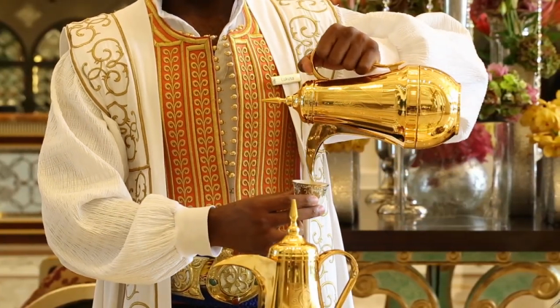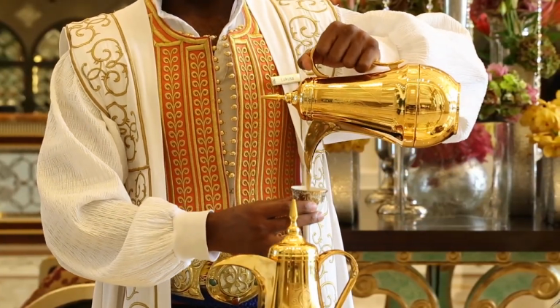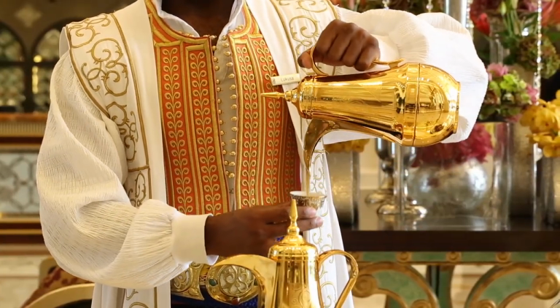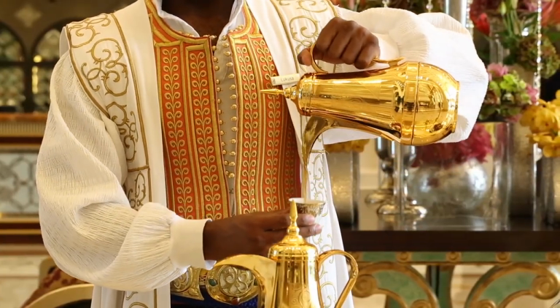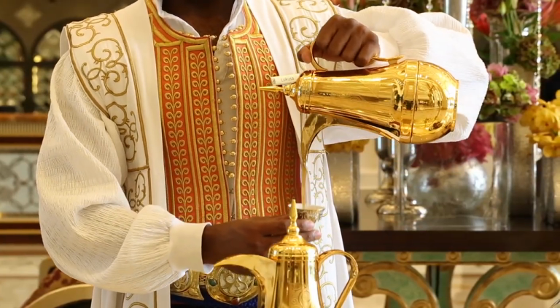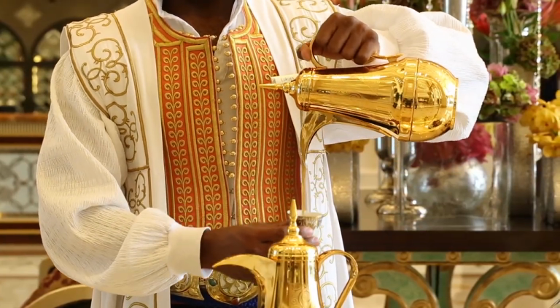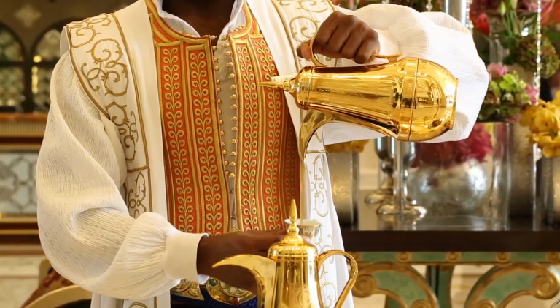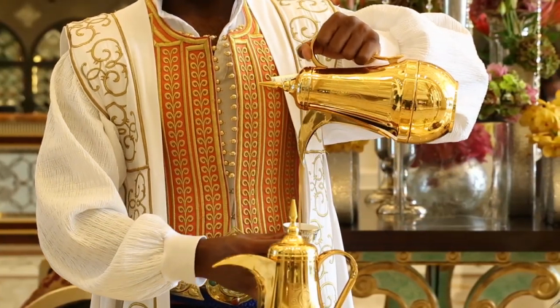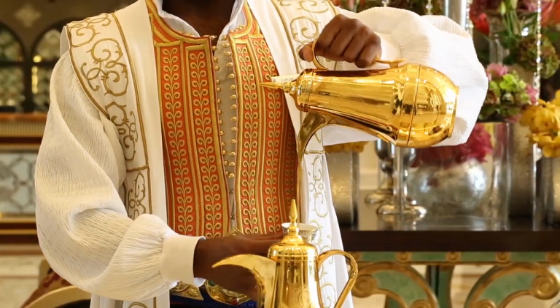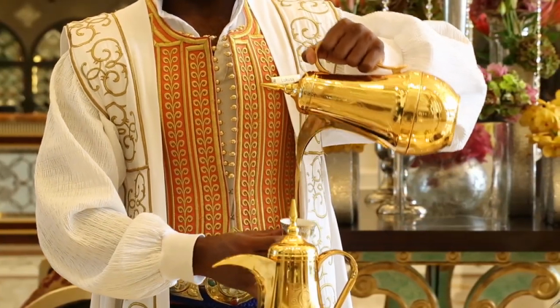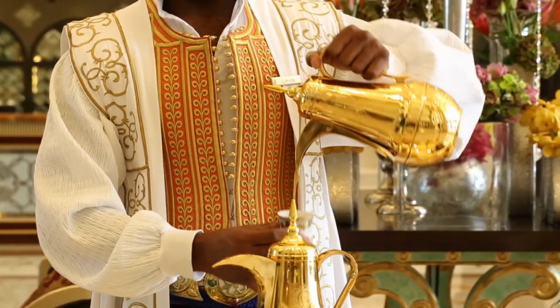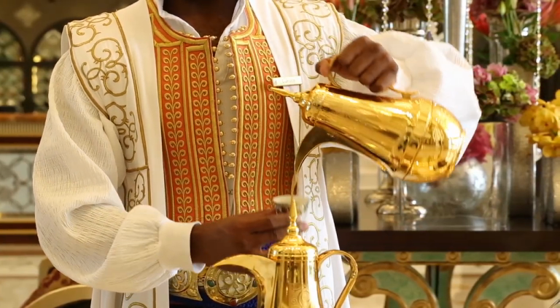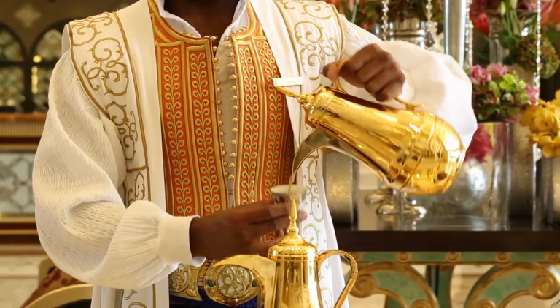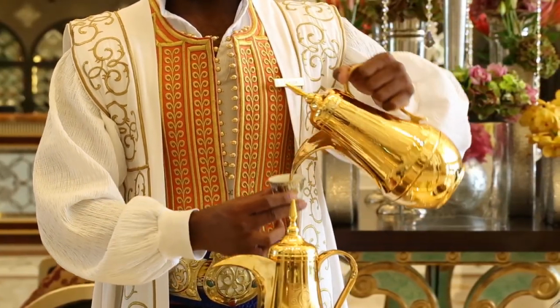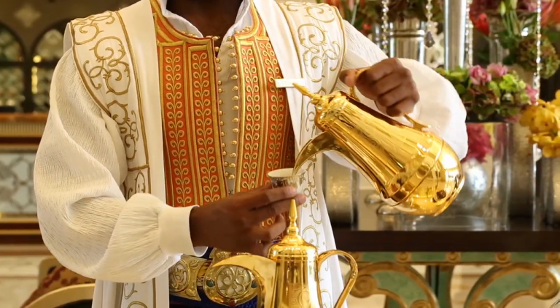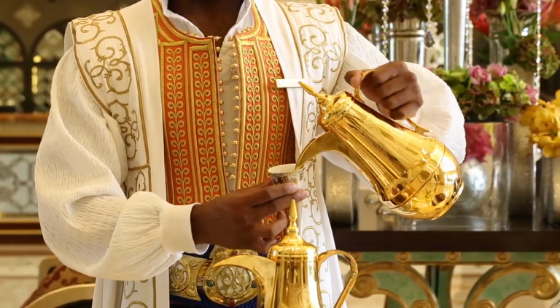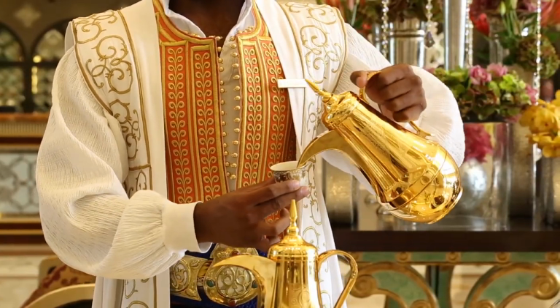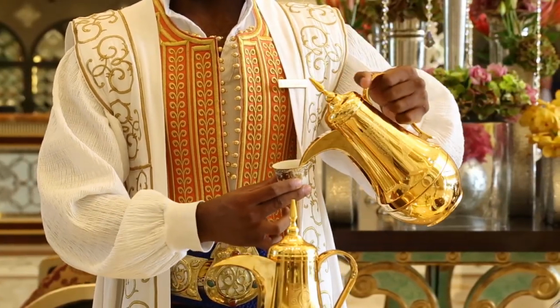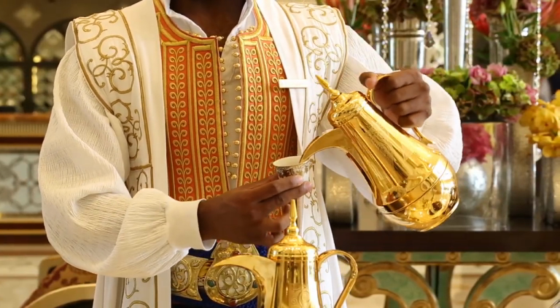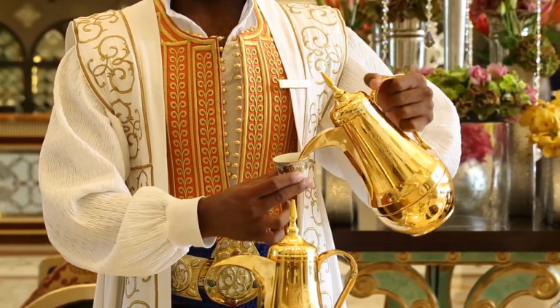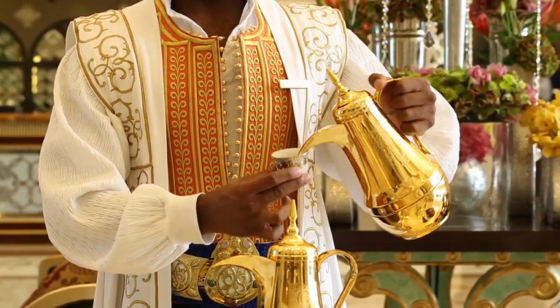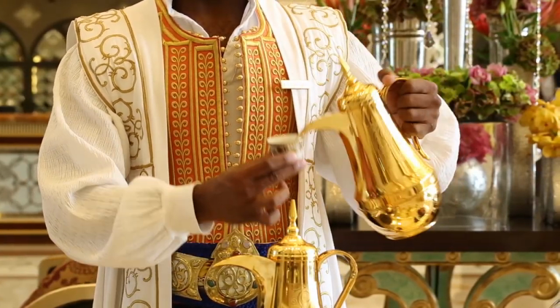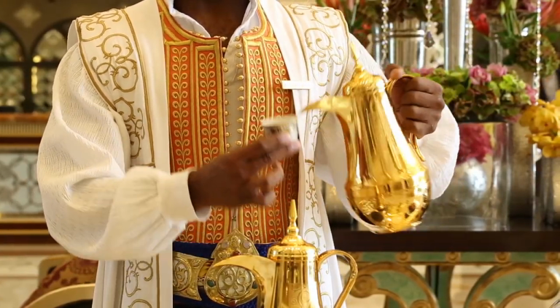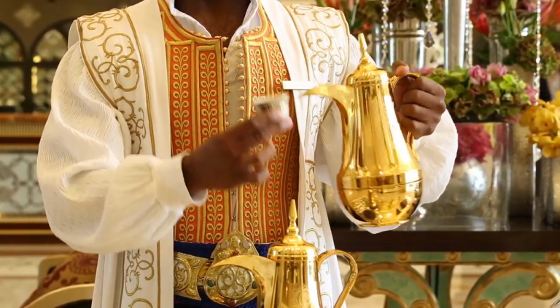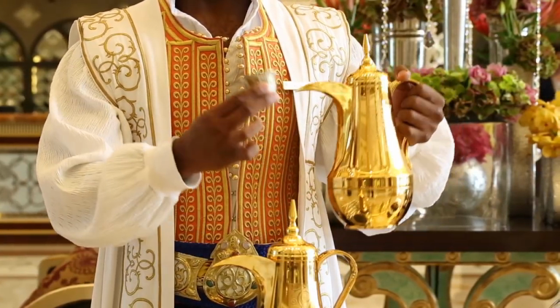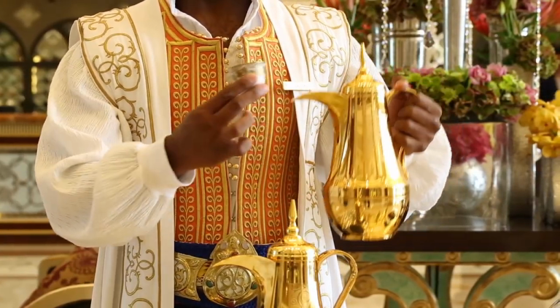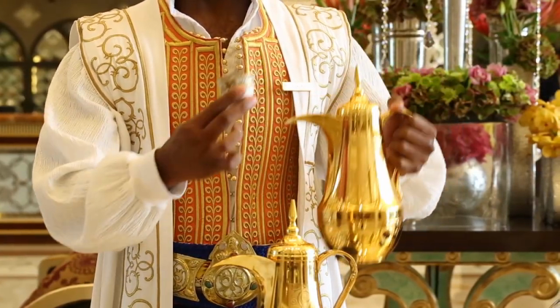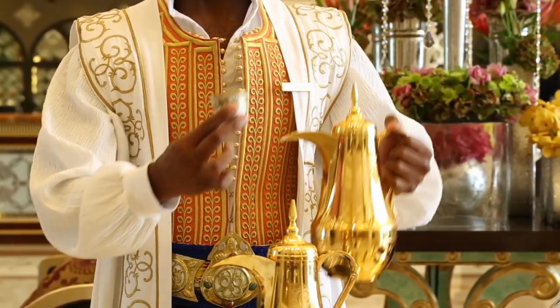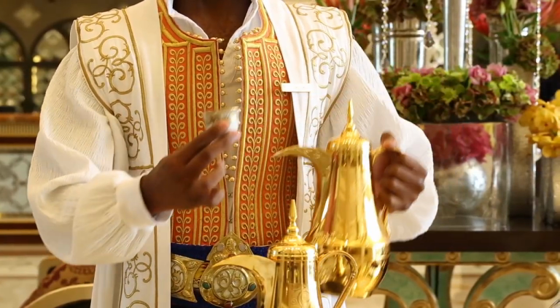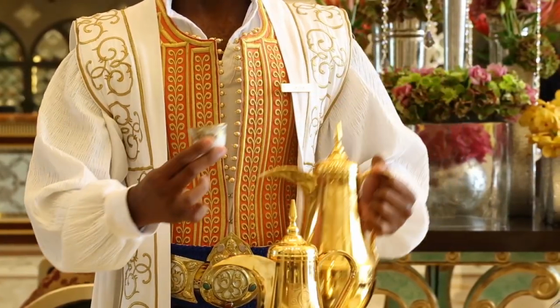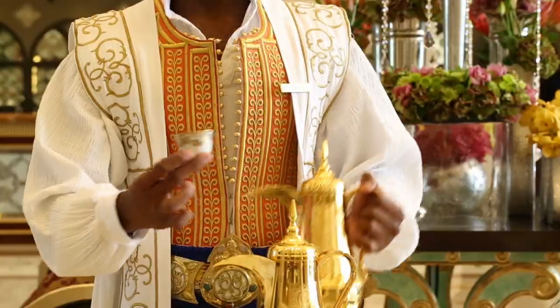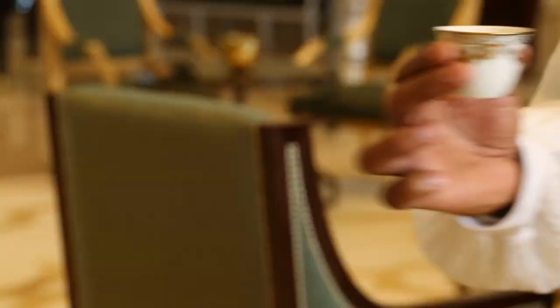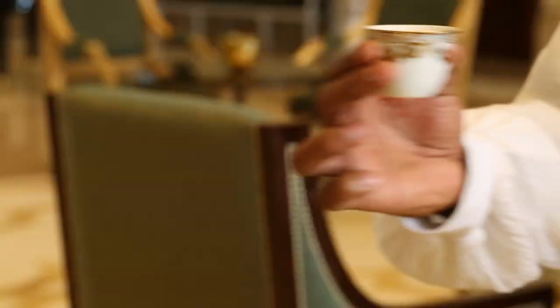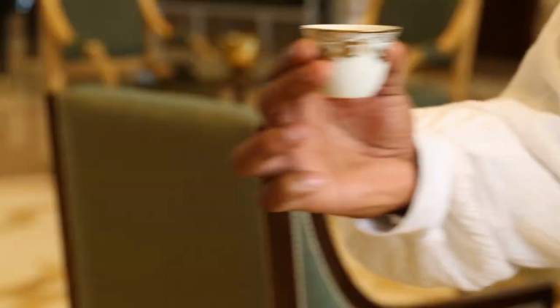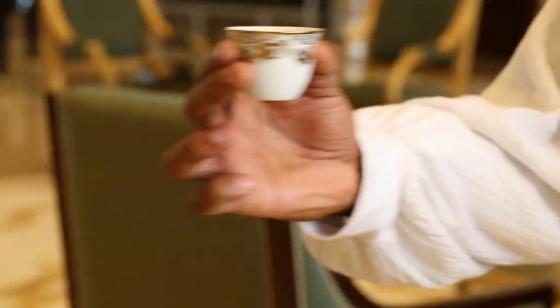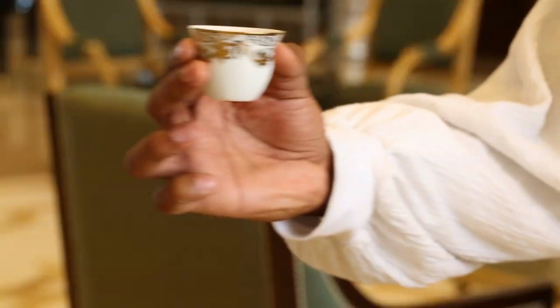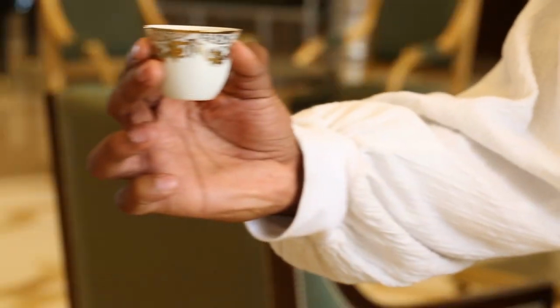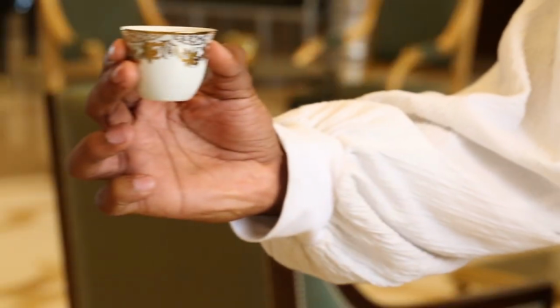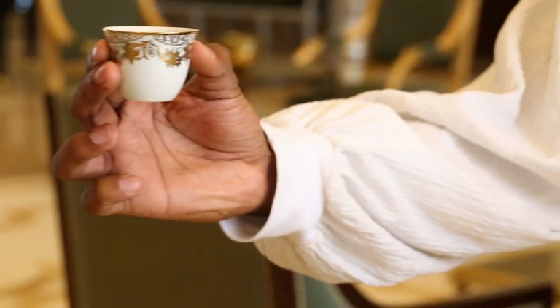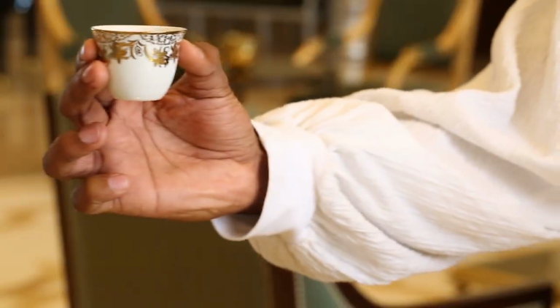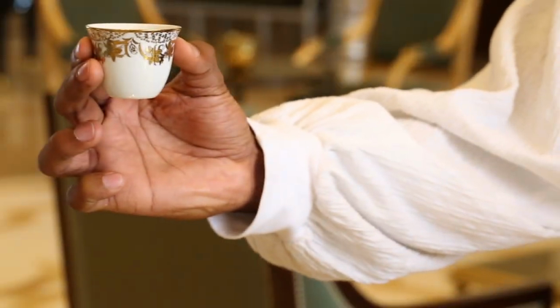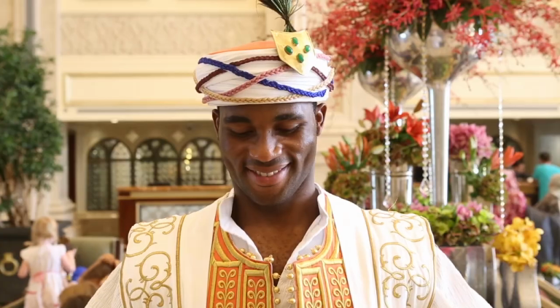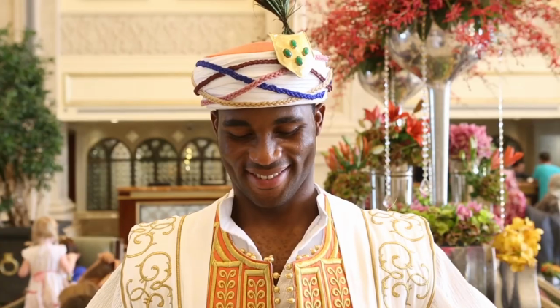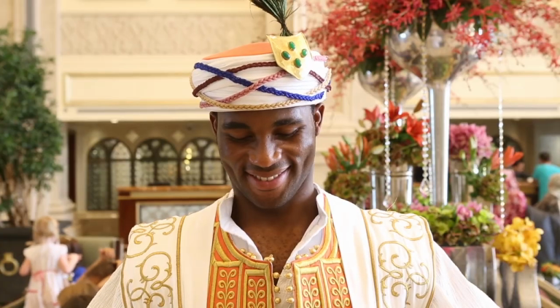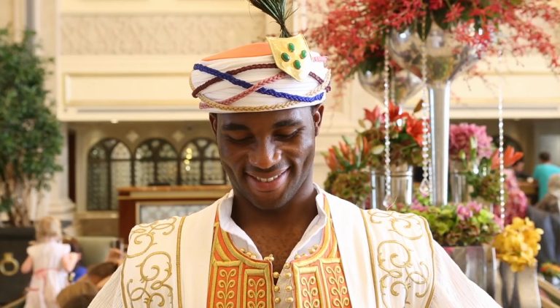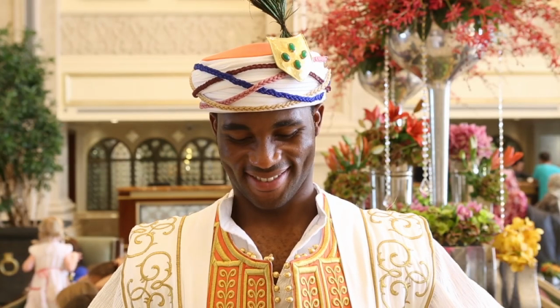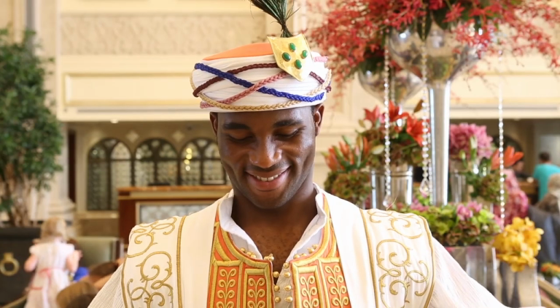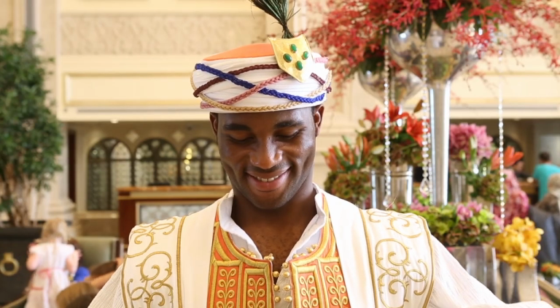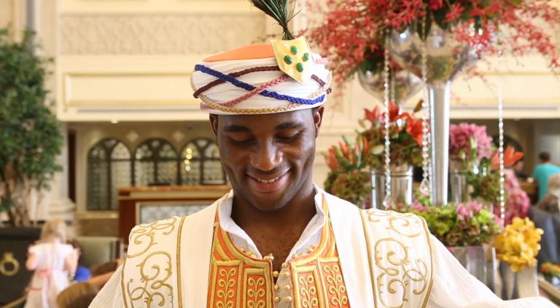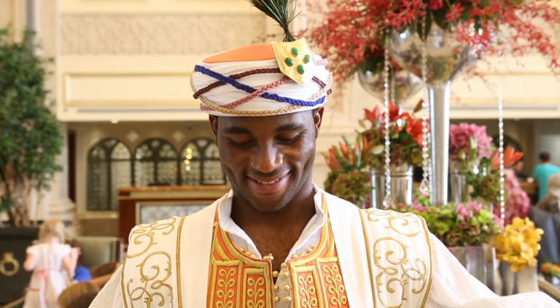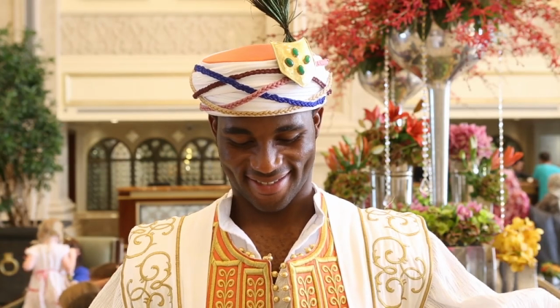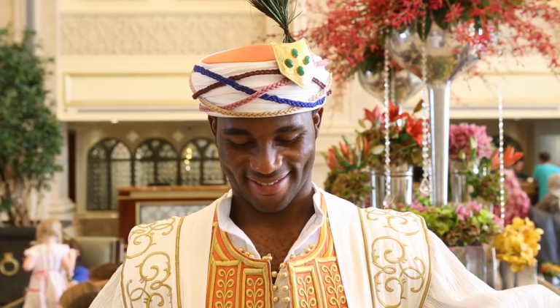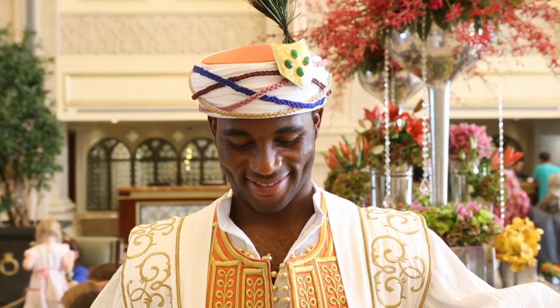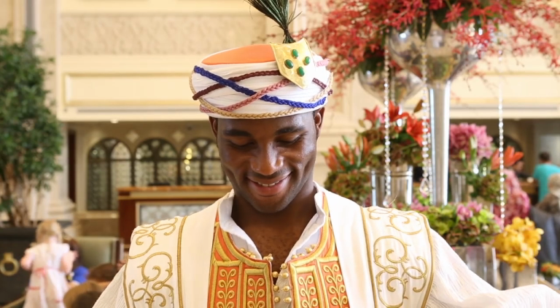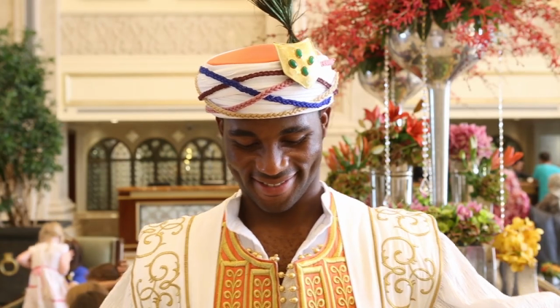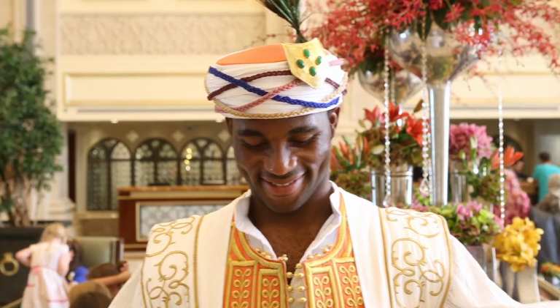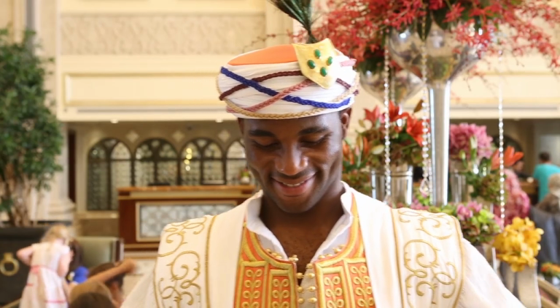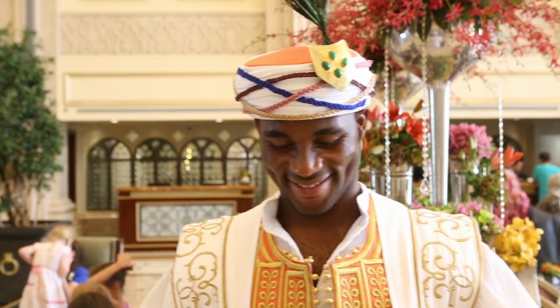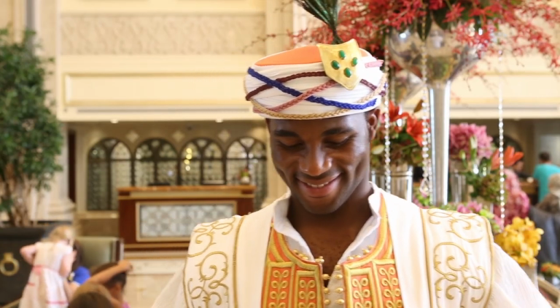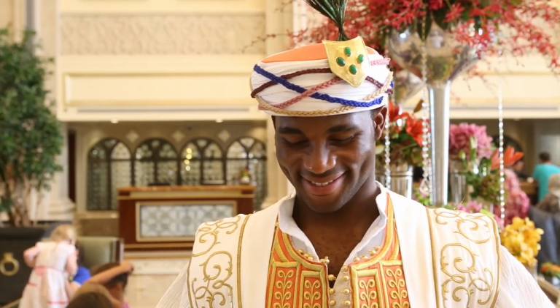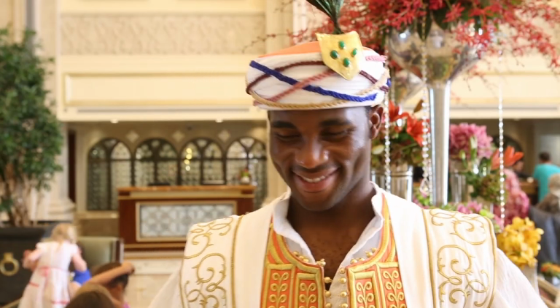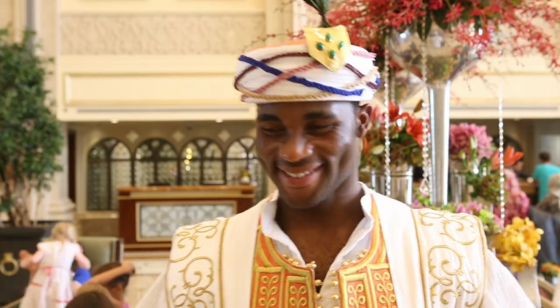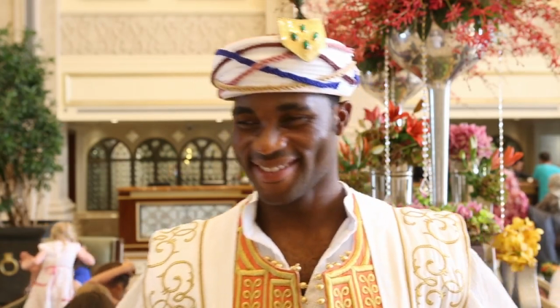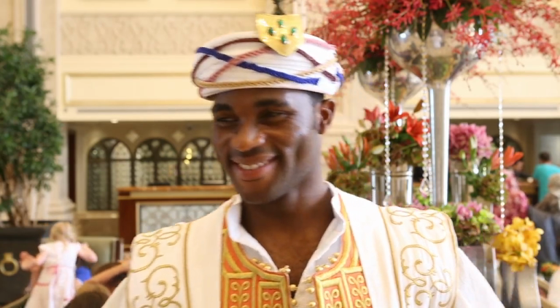The proper way to serve it is with your right hand and a big smile. Mara Salaam.